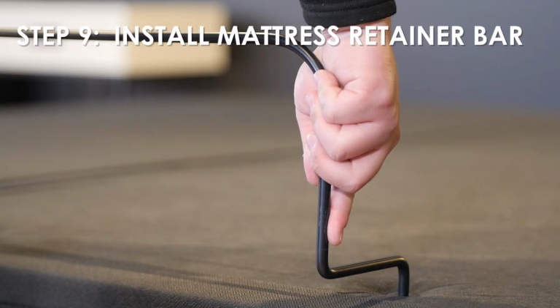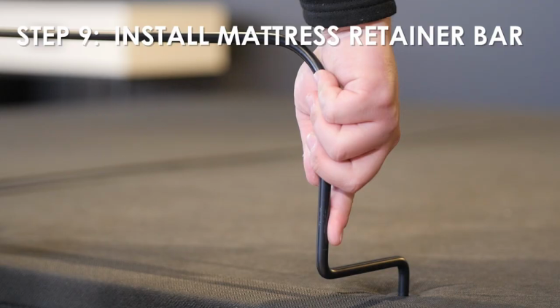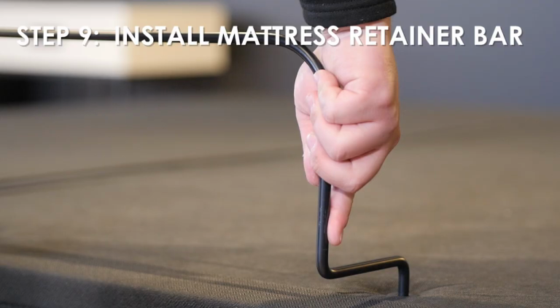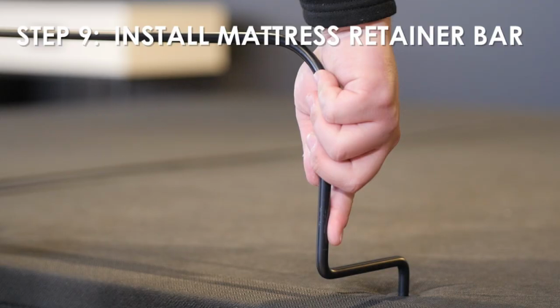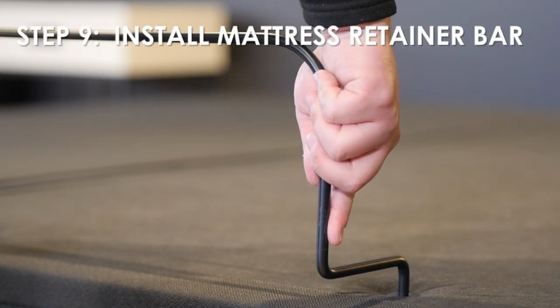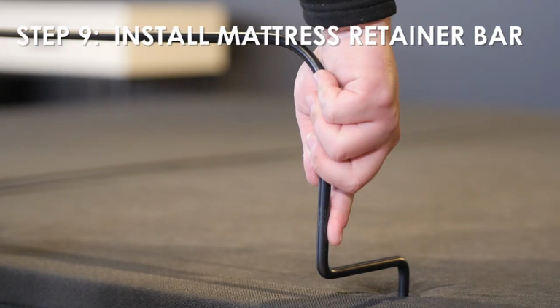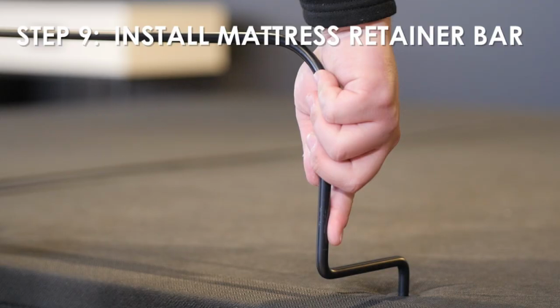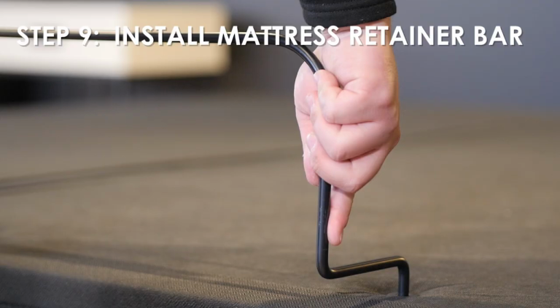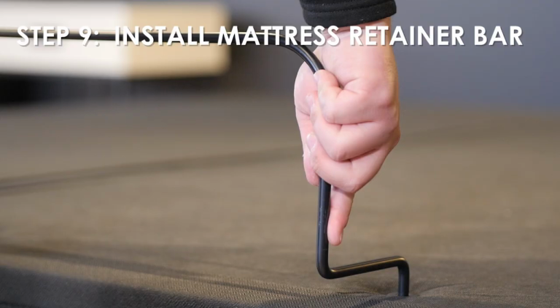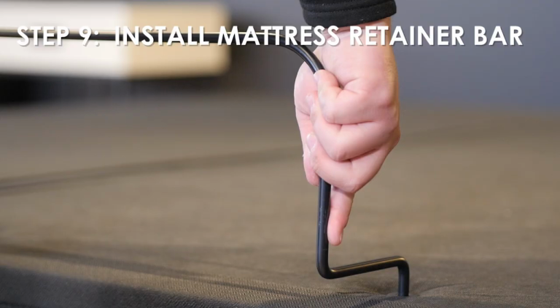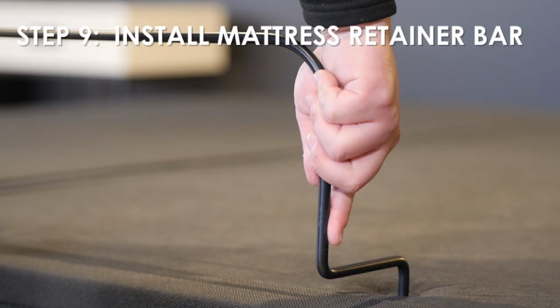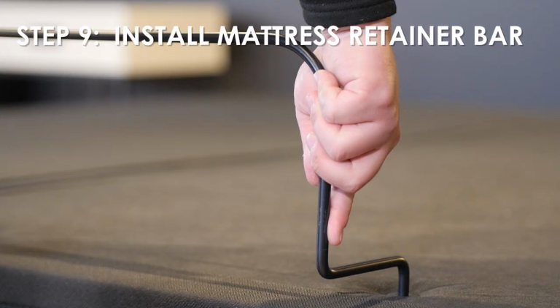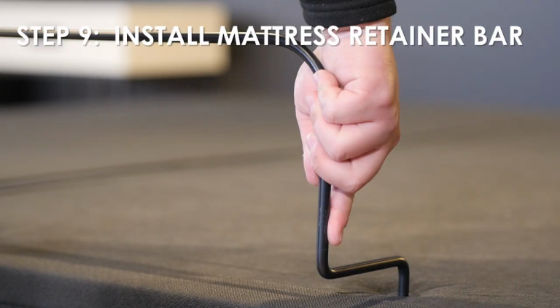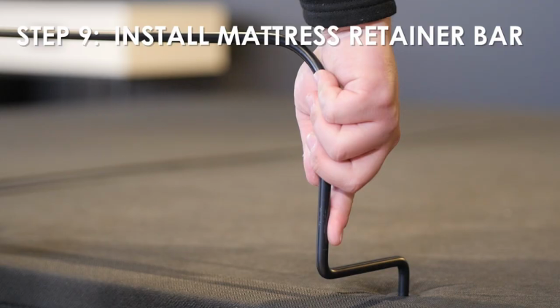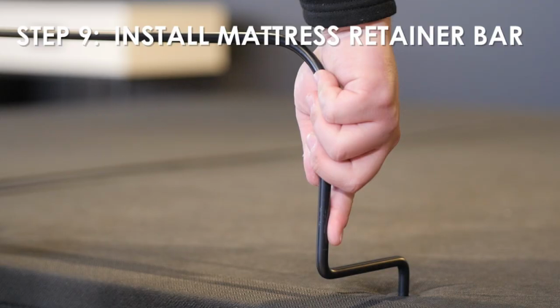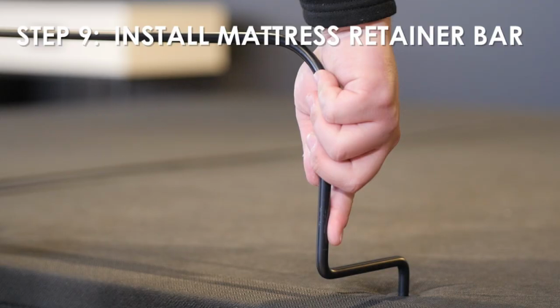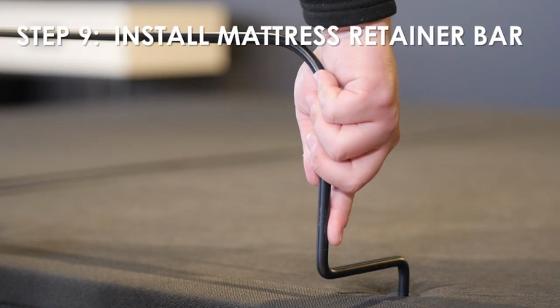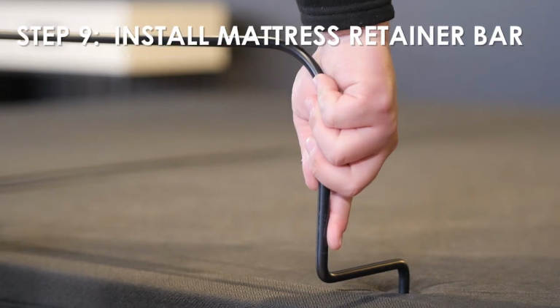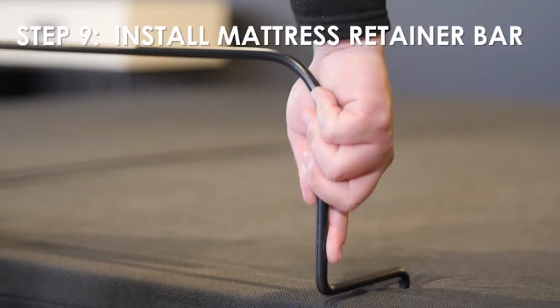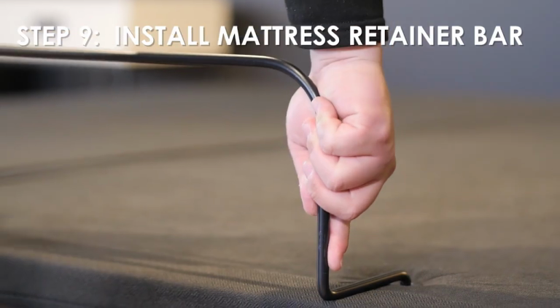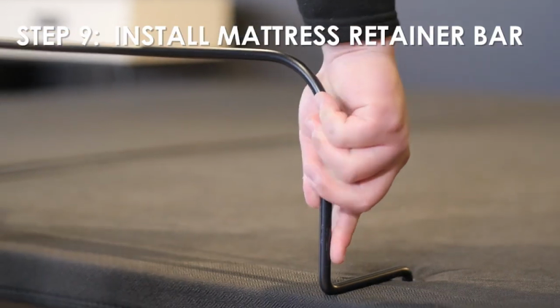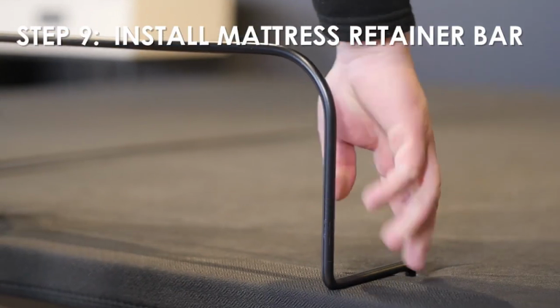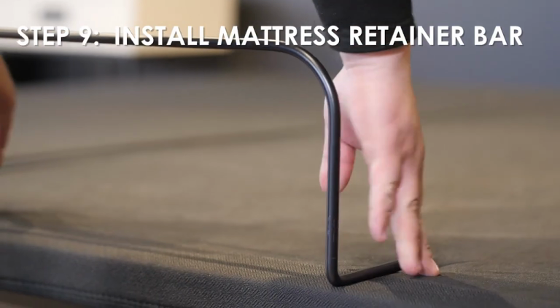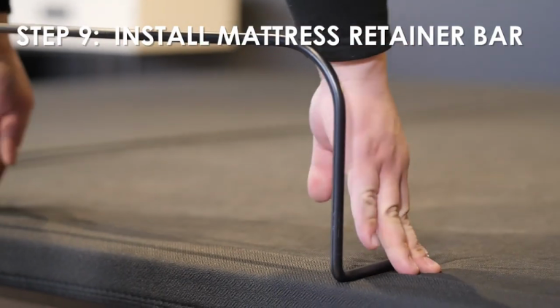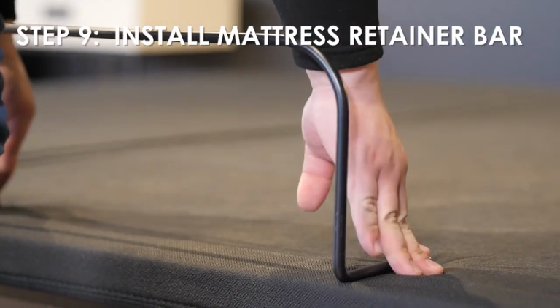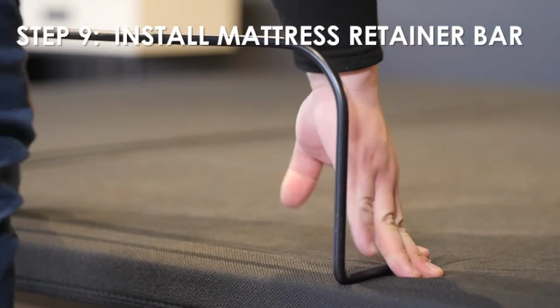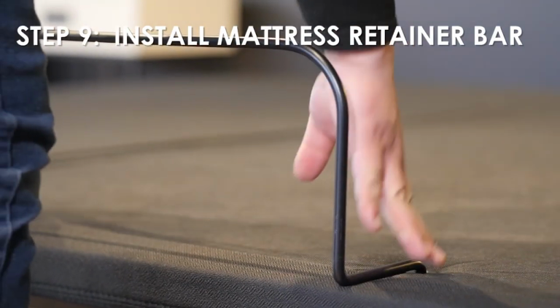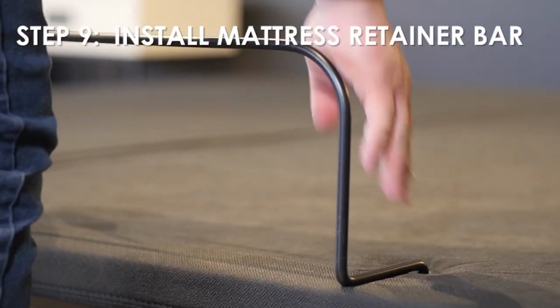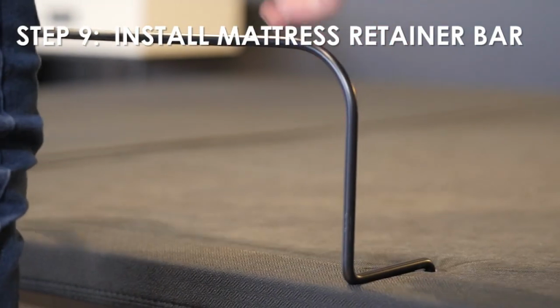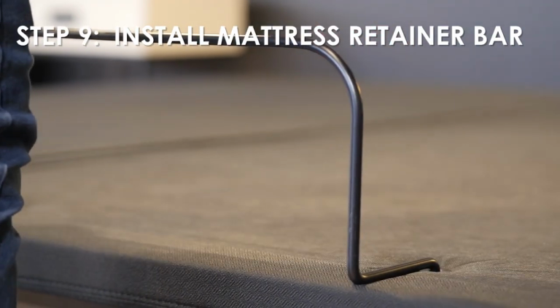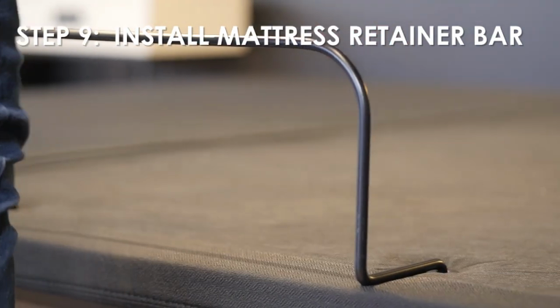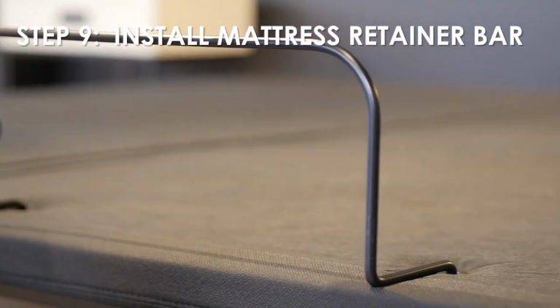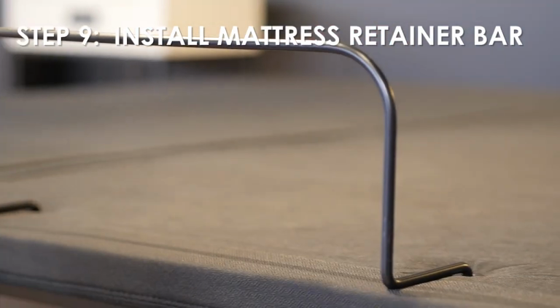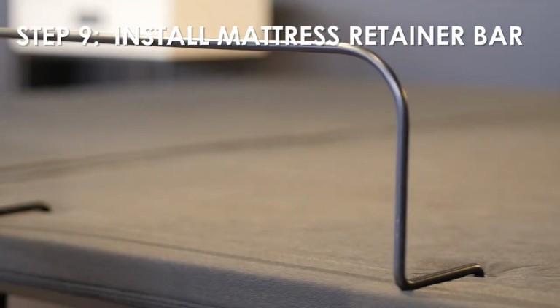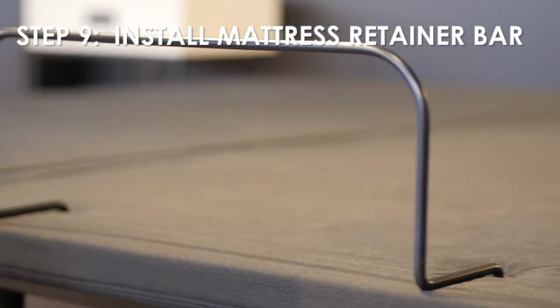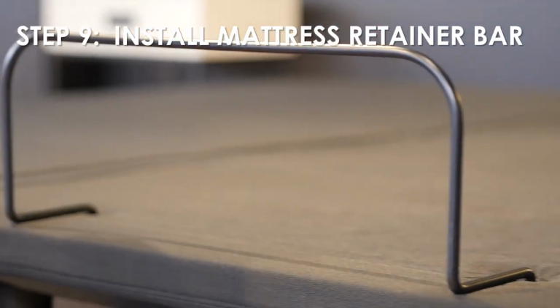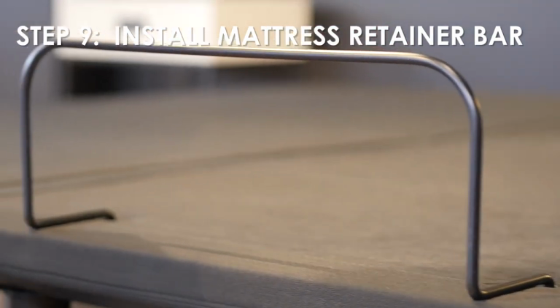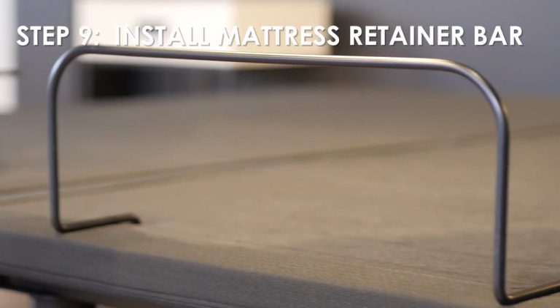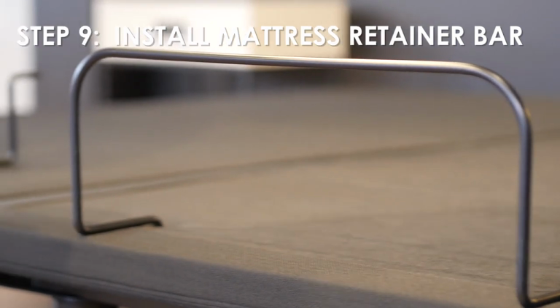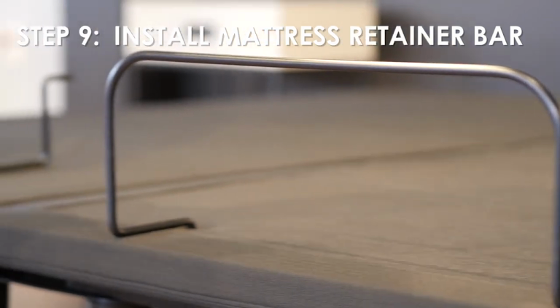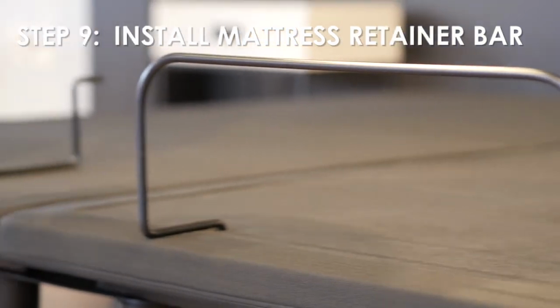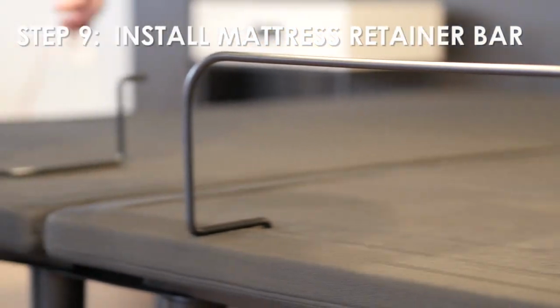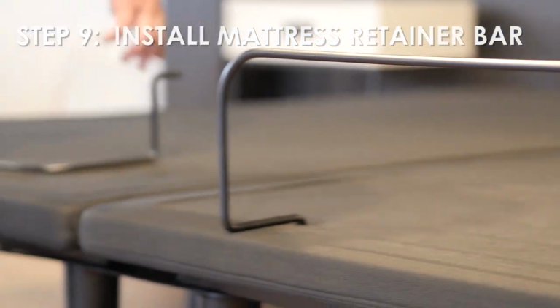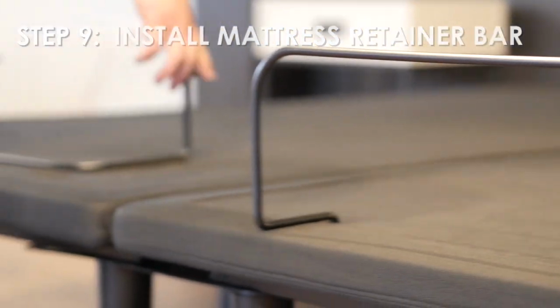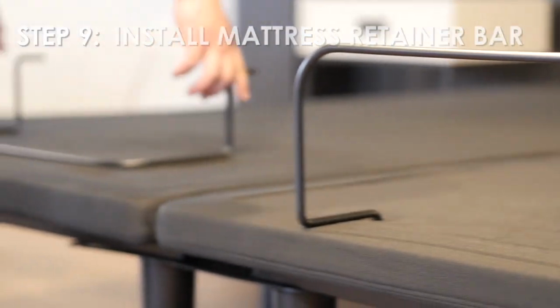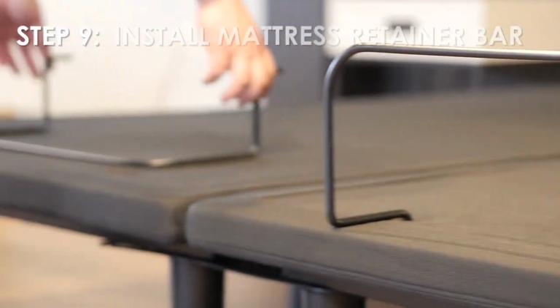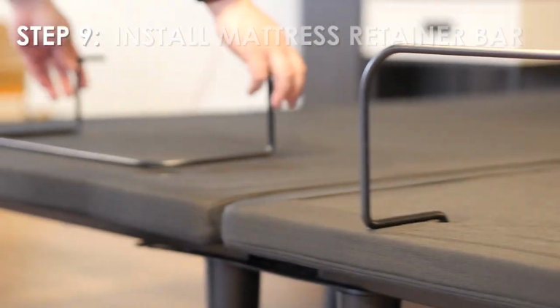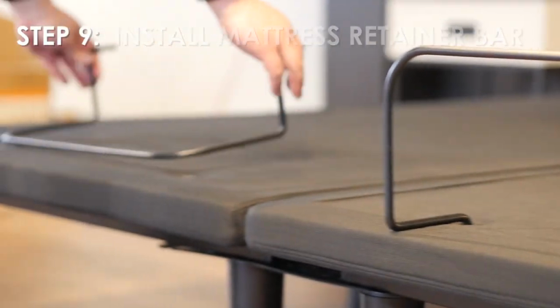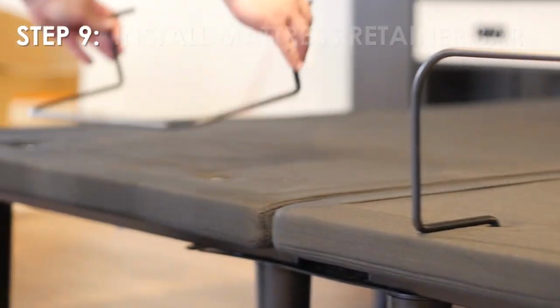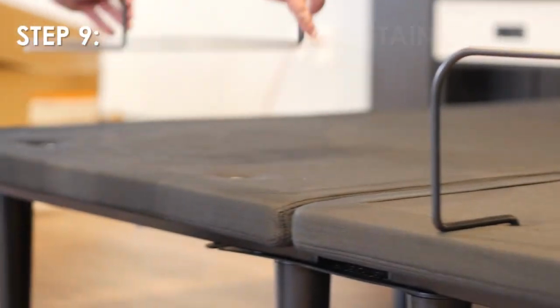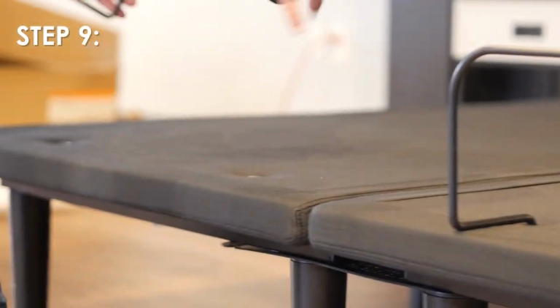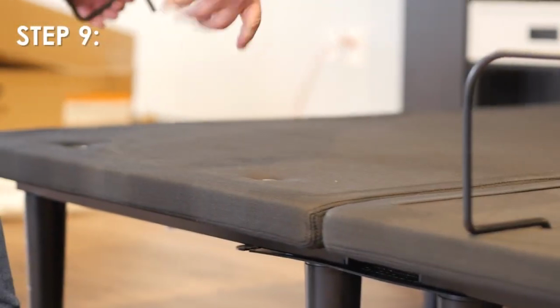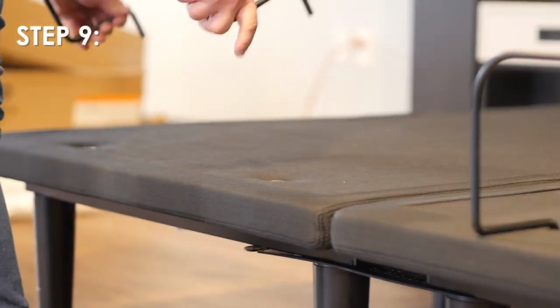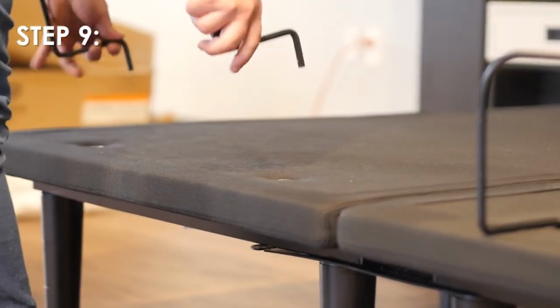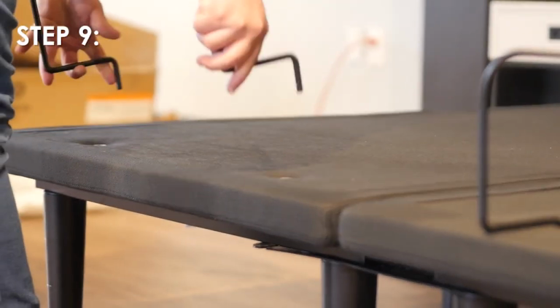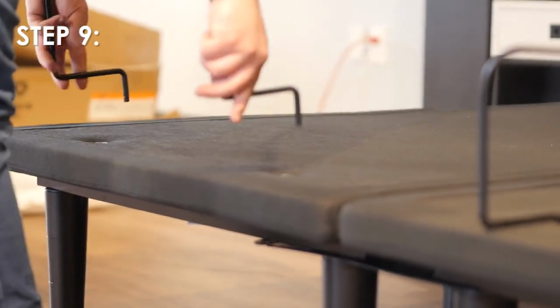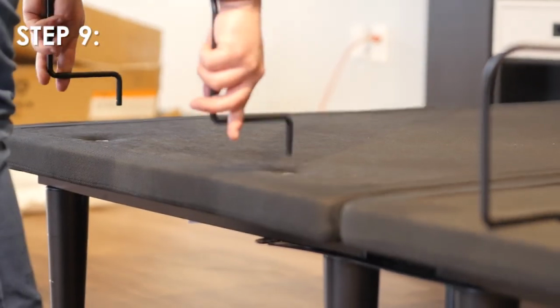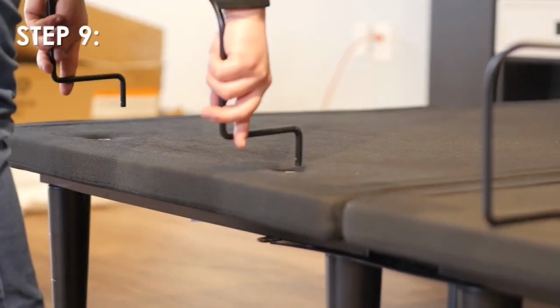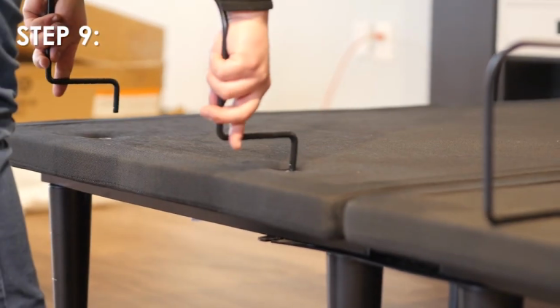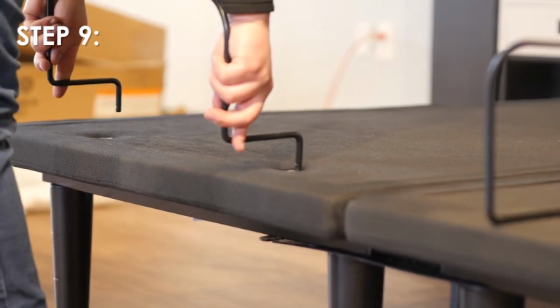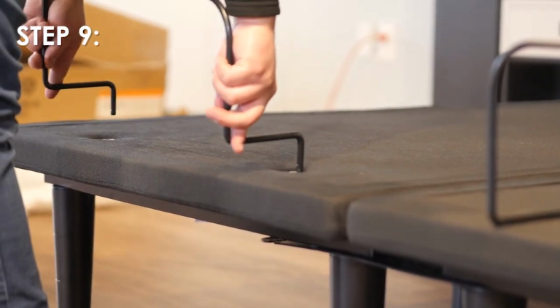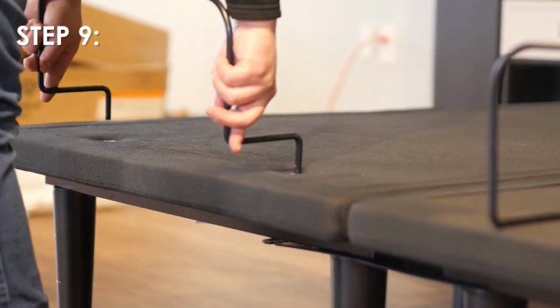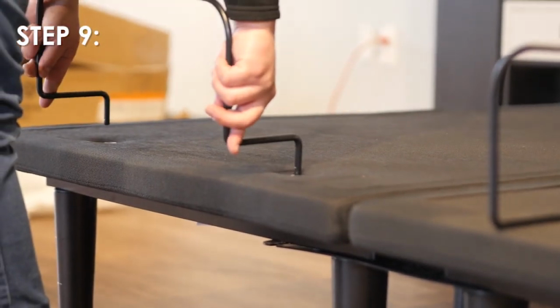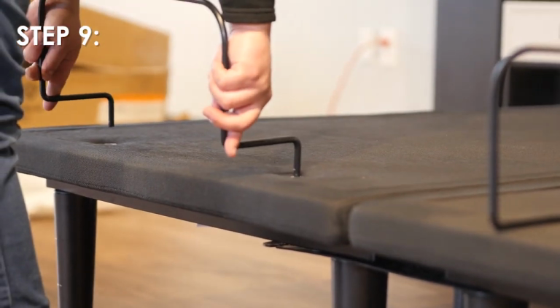Step 9: To install the mattress retainer bars, insert each end of the bar into the holes at the foot of the platforms.